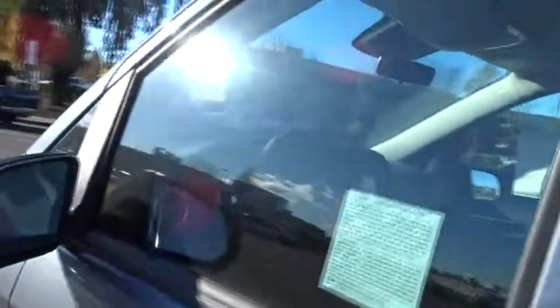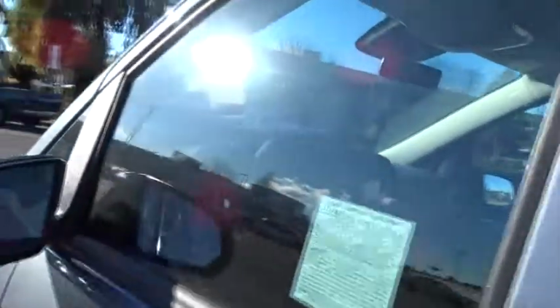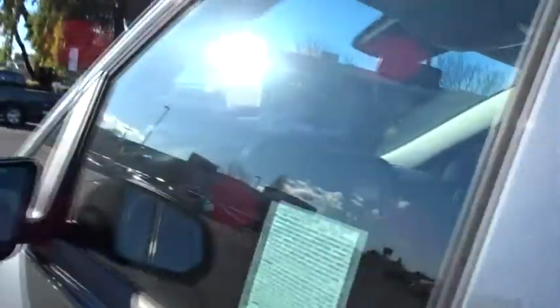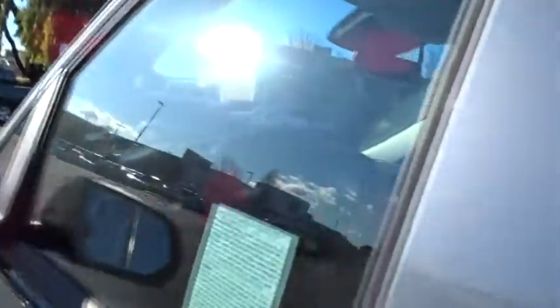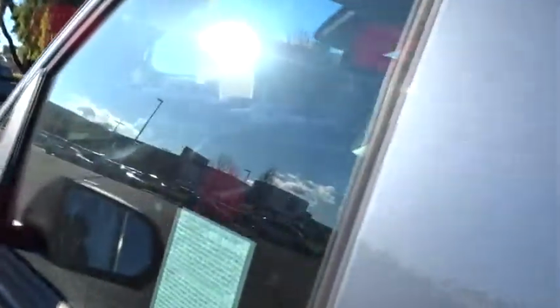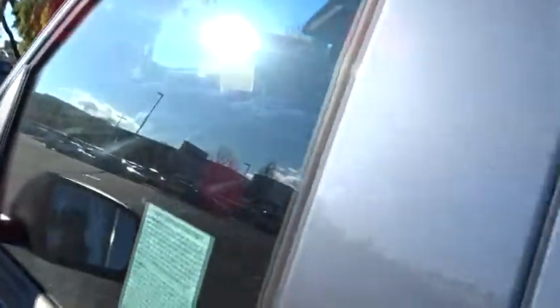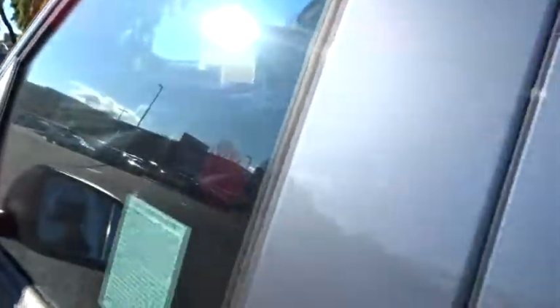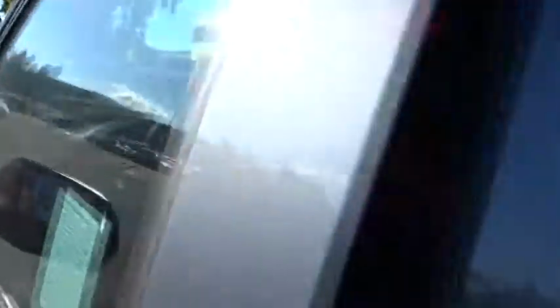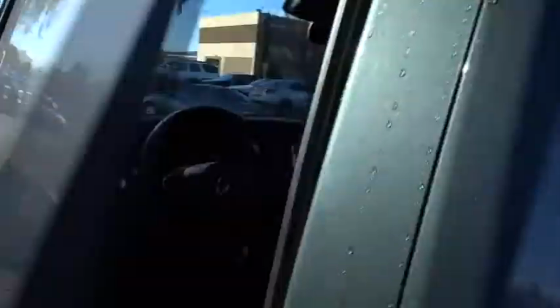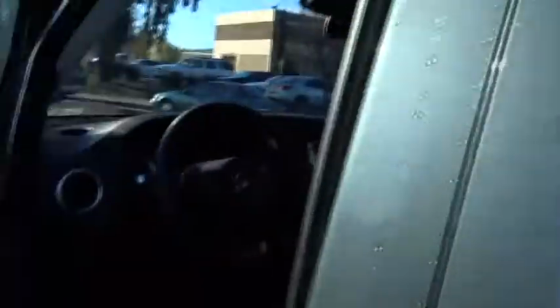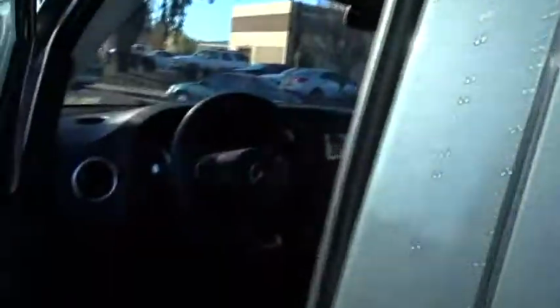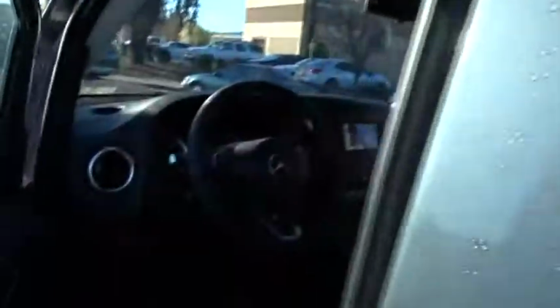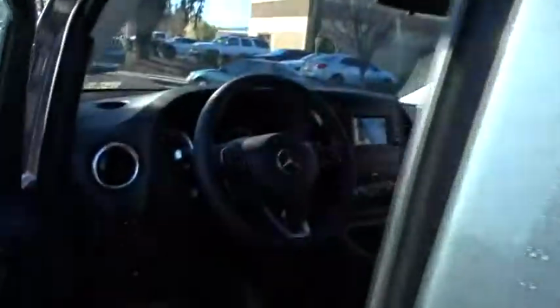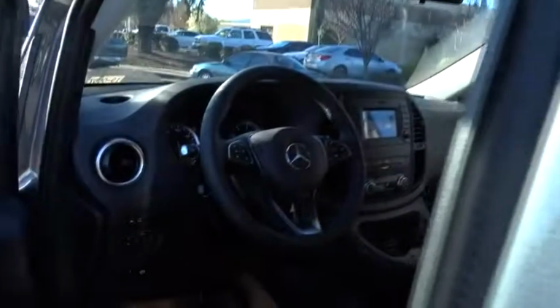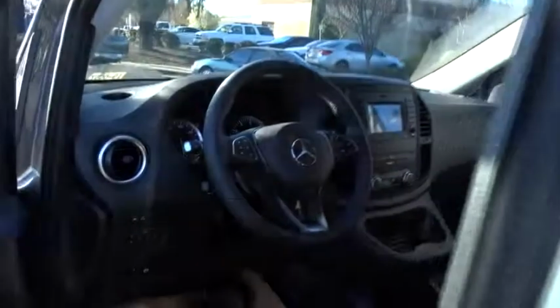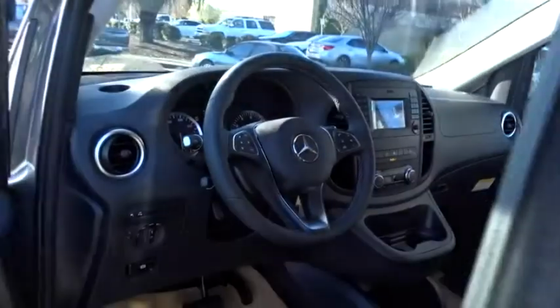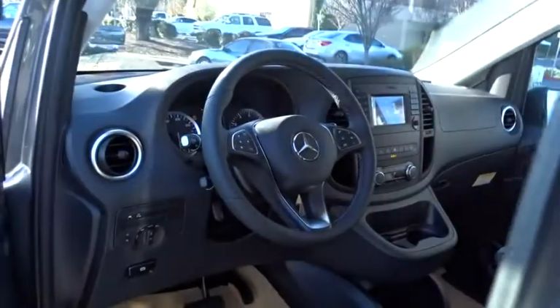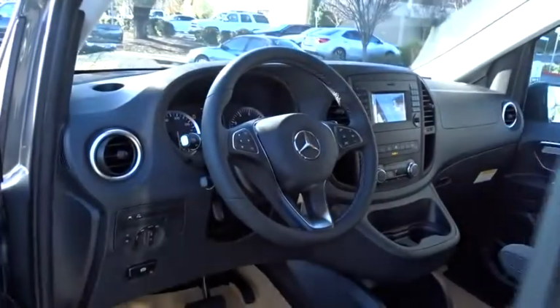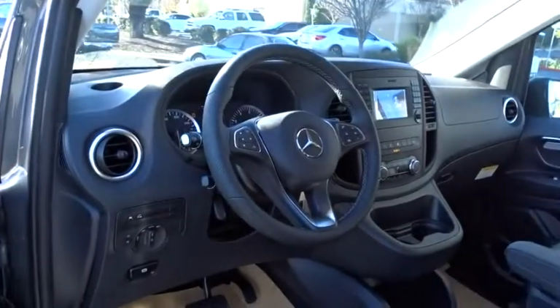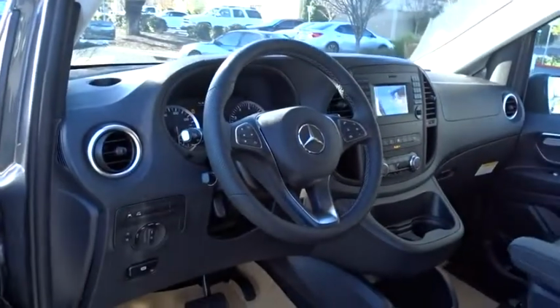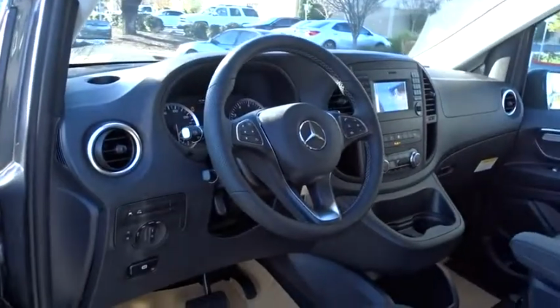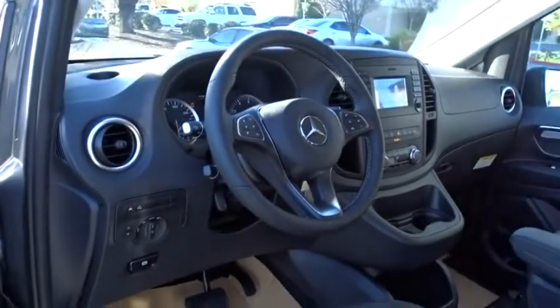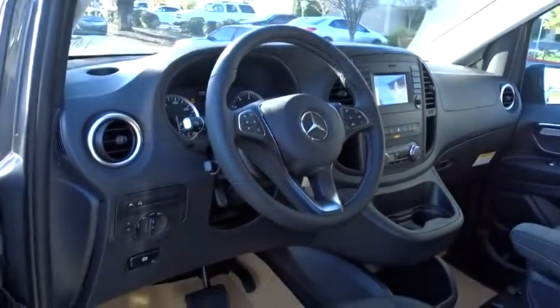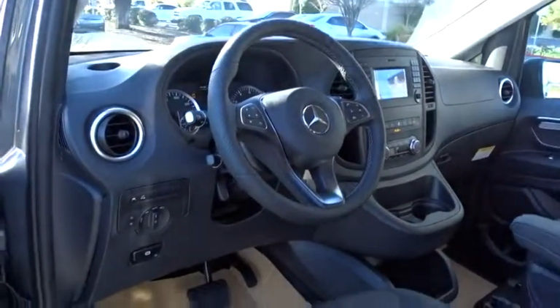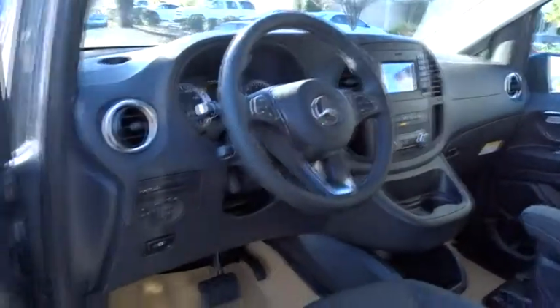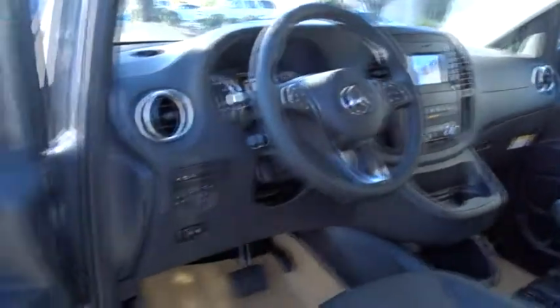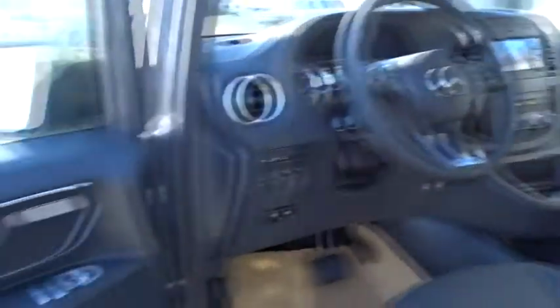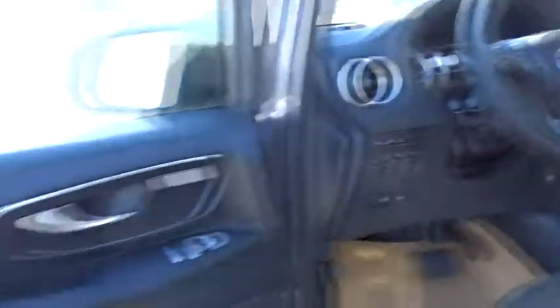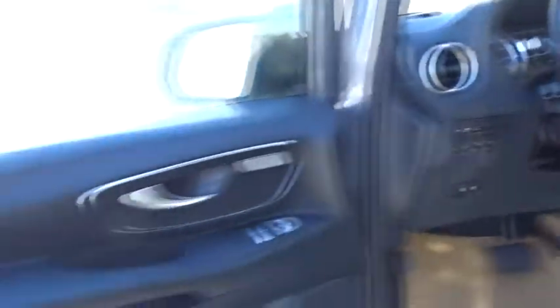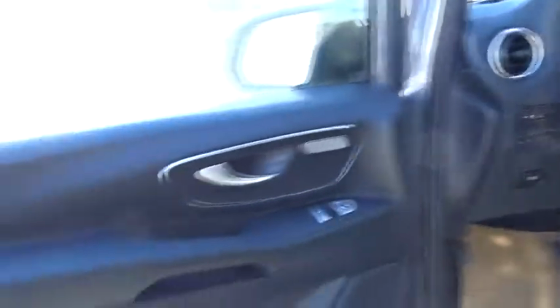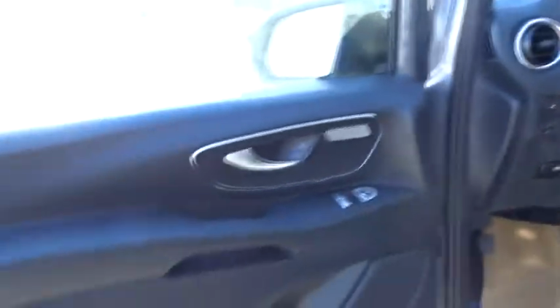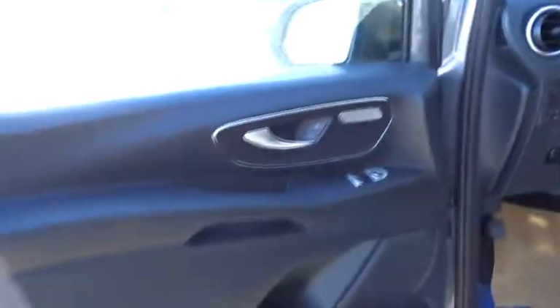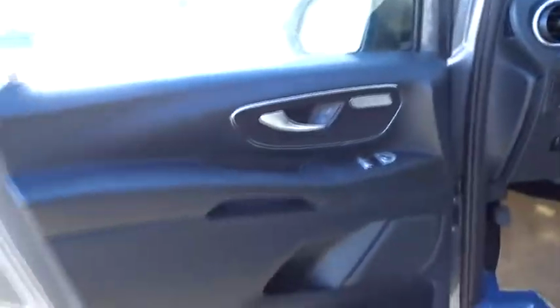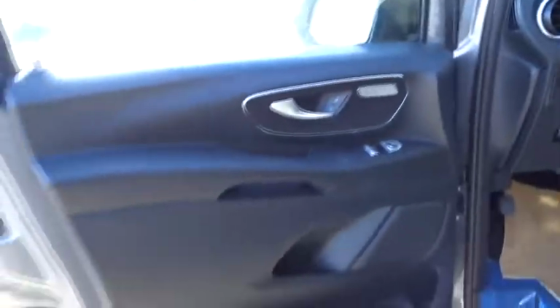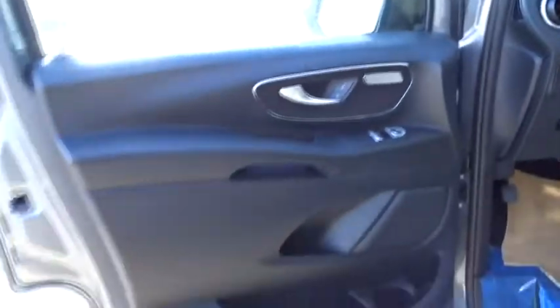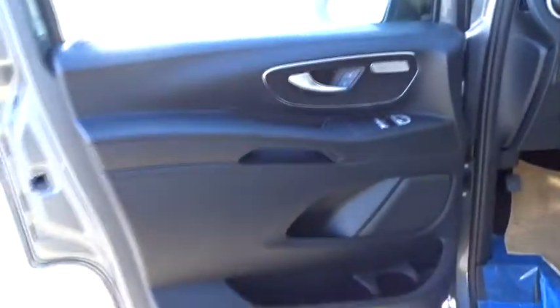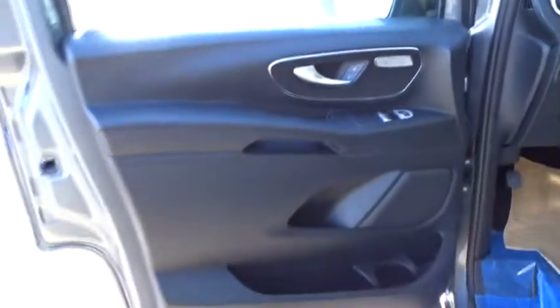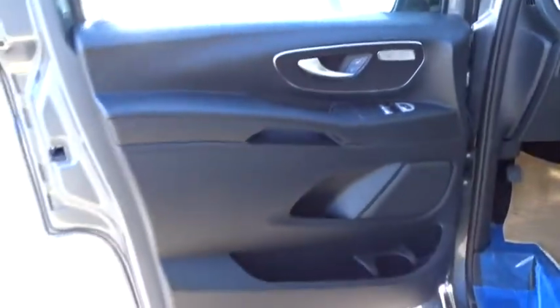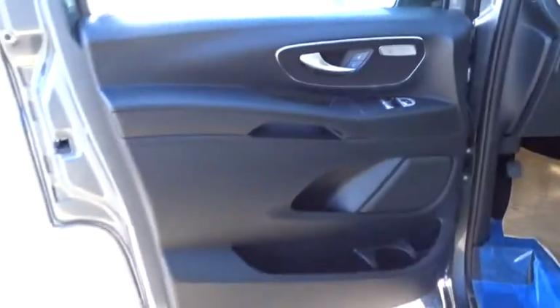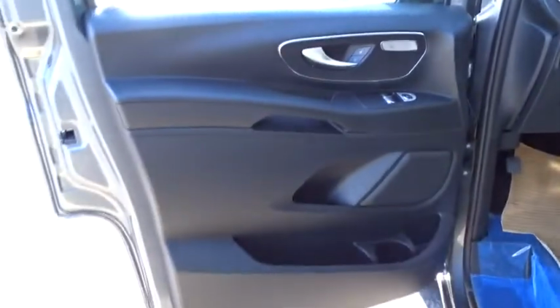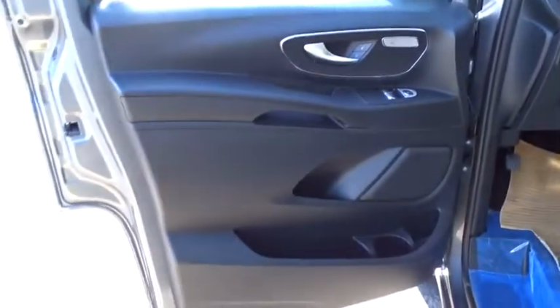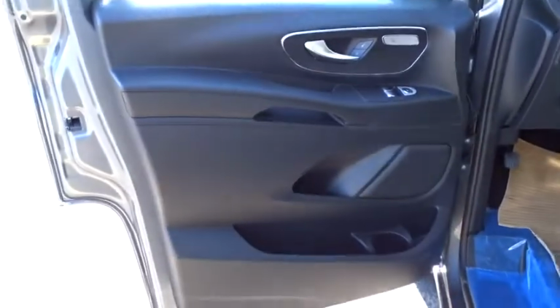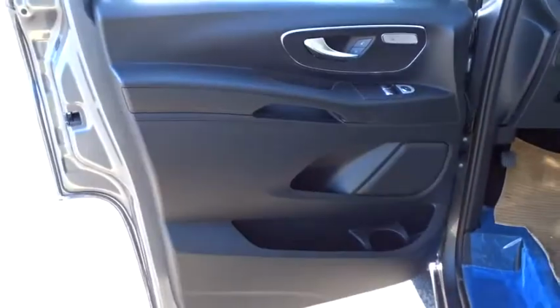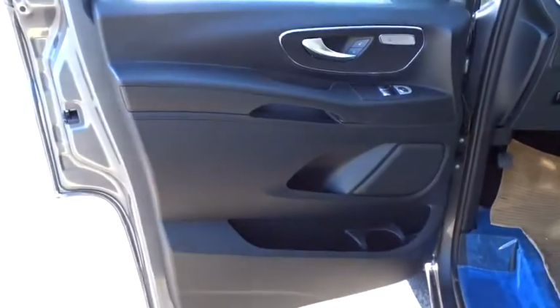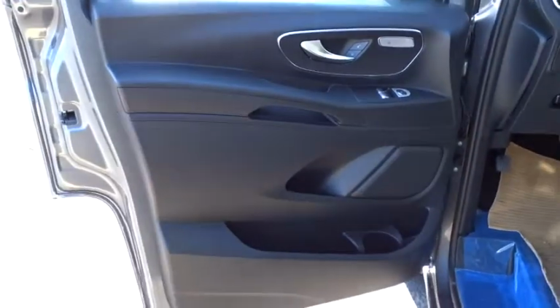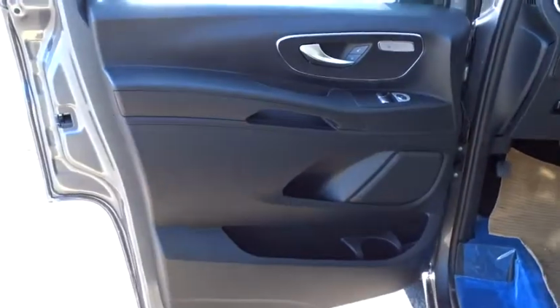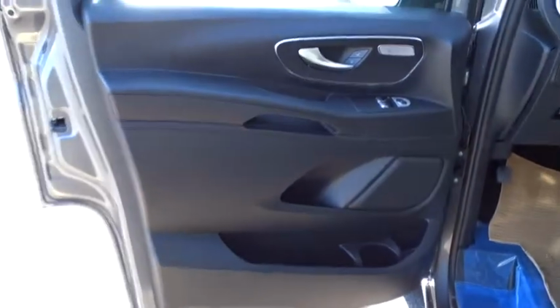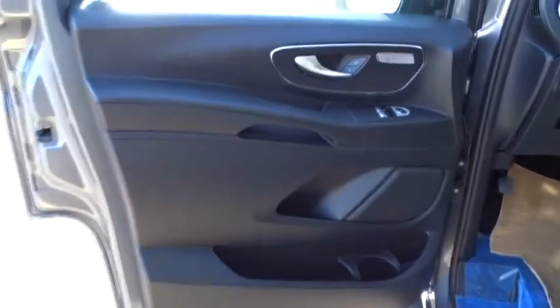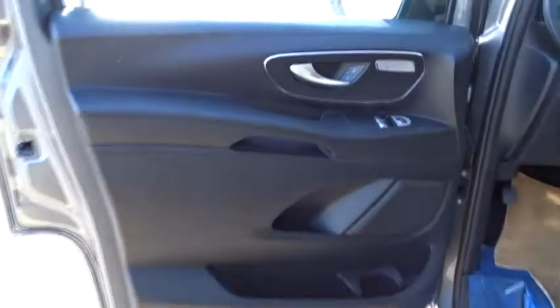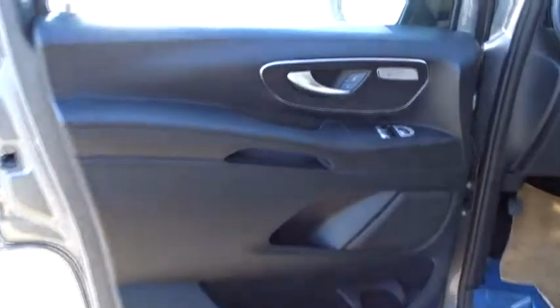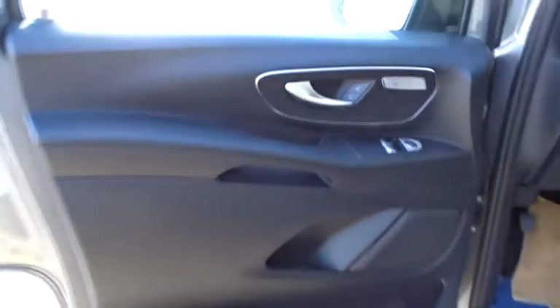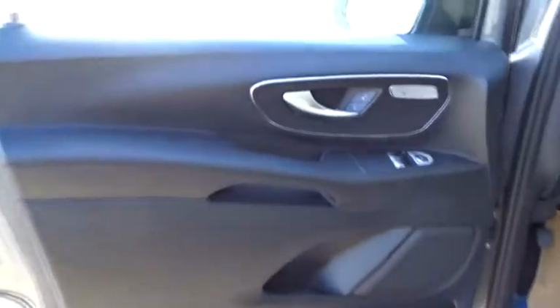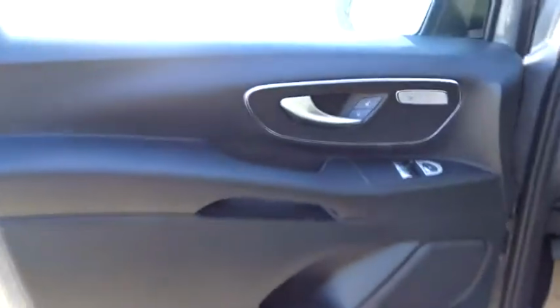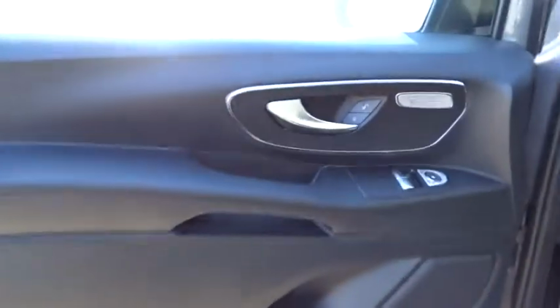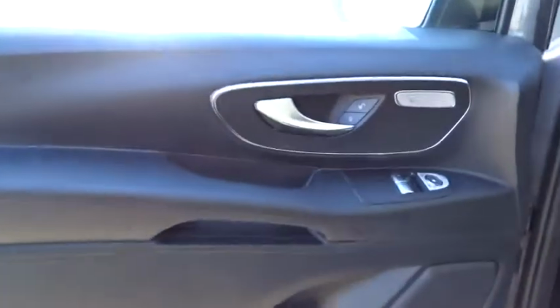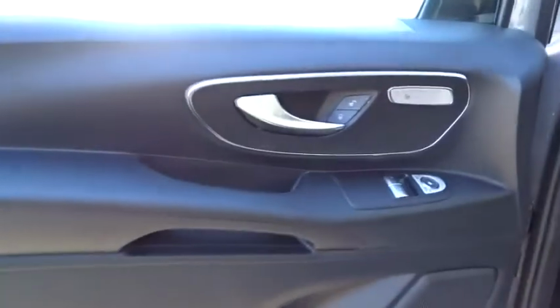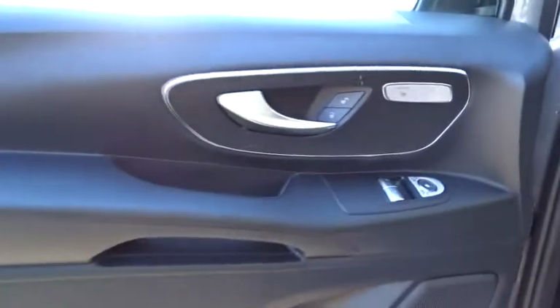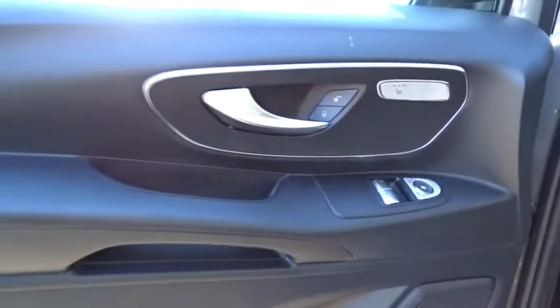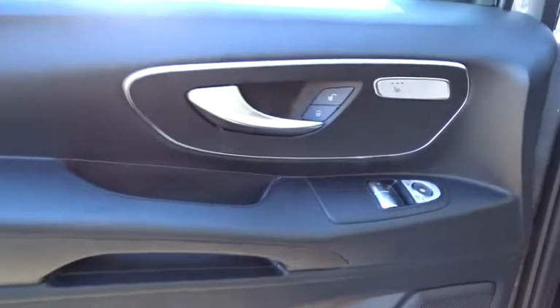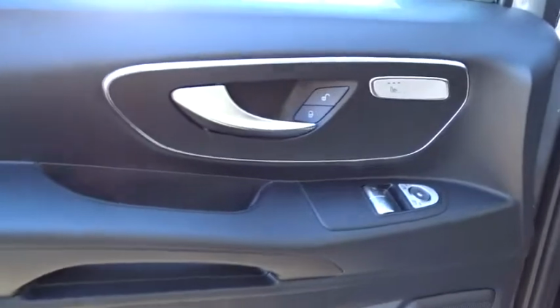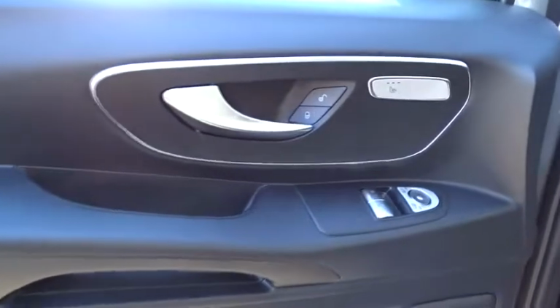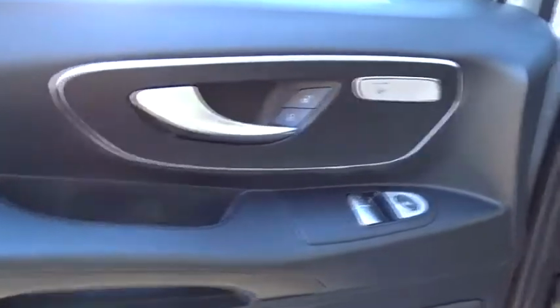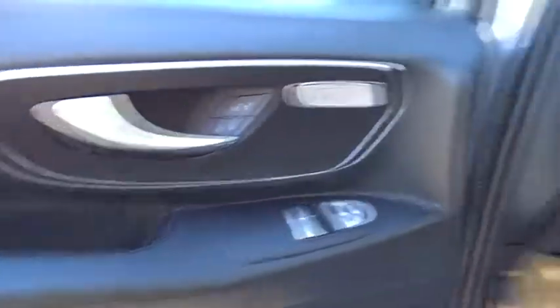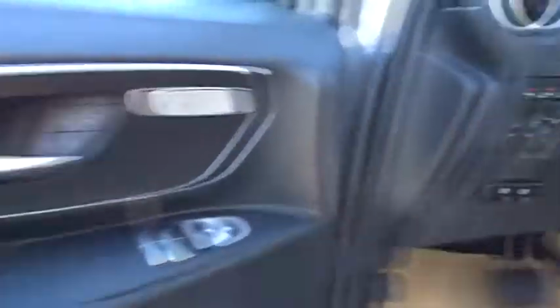Passenger airbag, power windows, child safety locks, bucket seats, power door locks, MP3 player, brake assist.